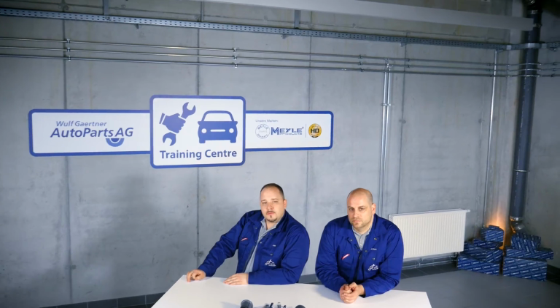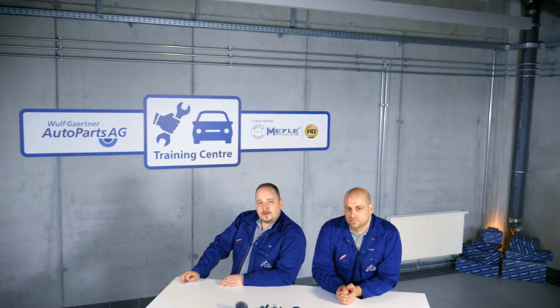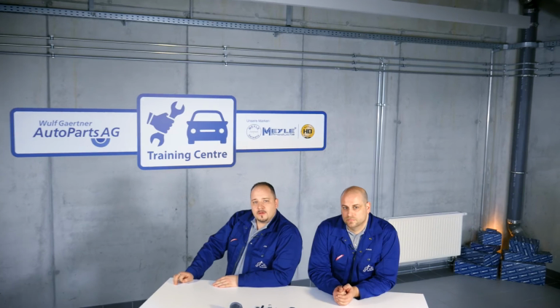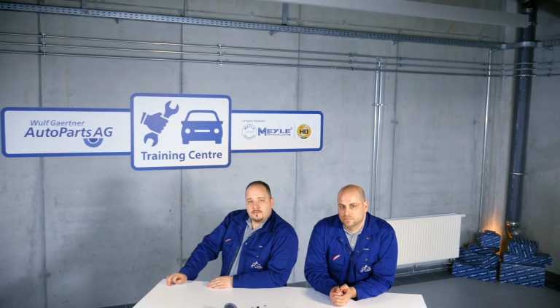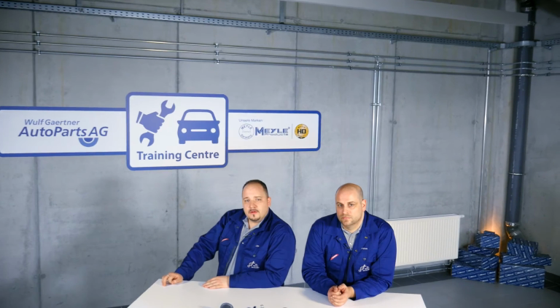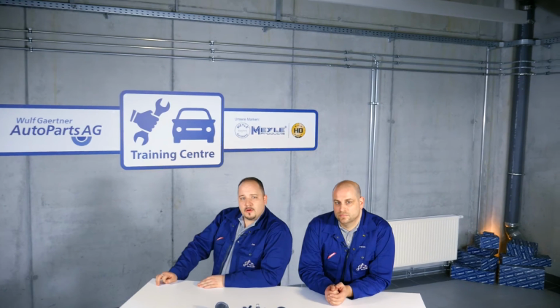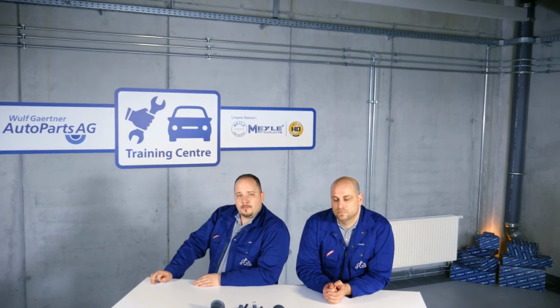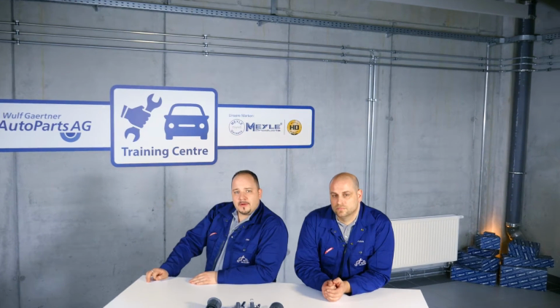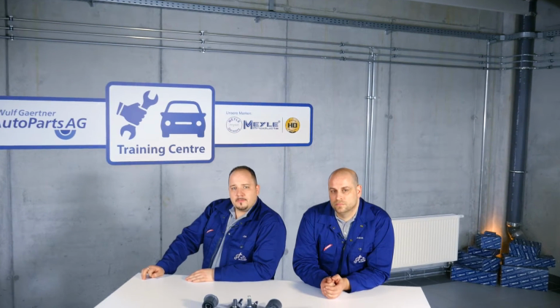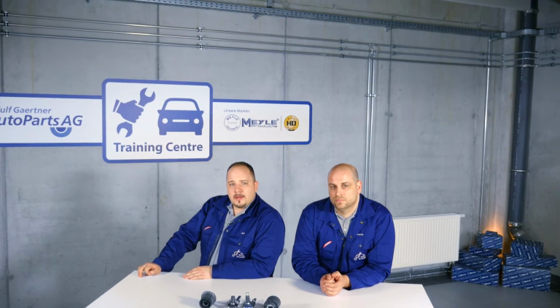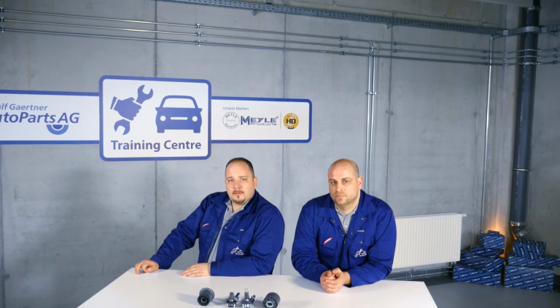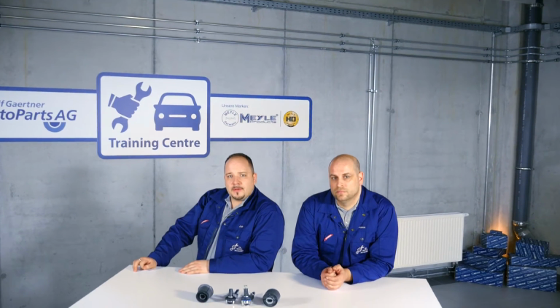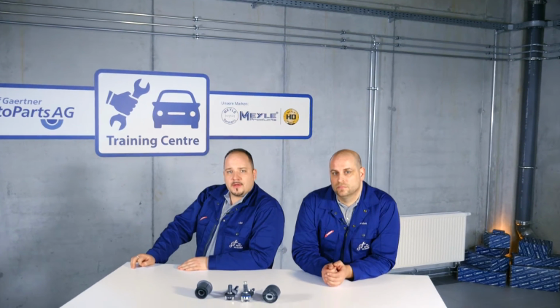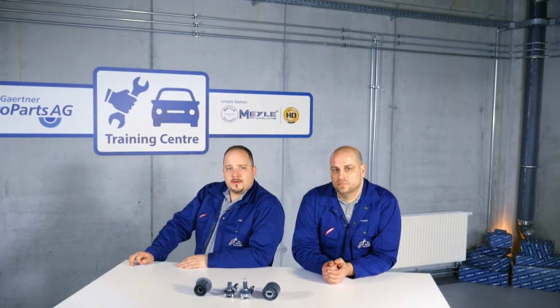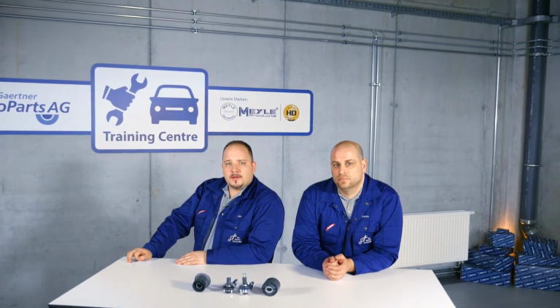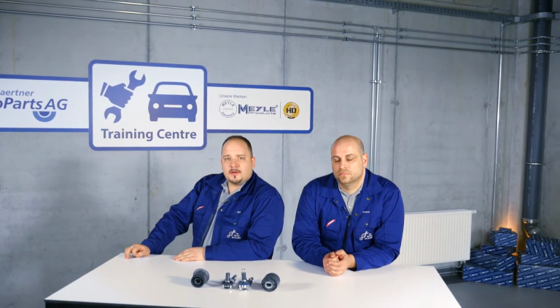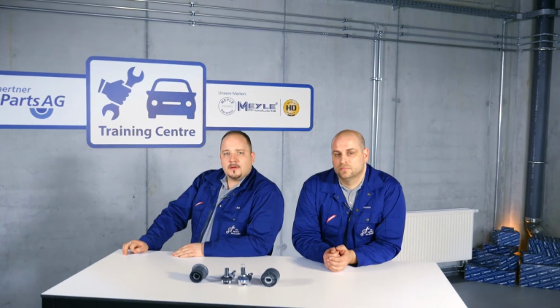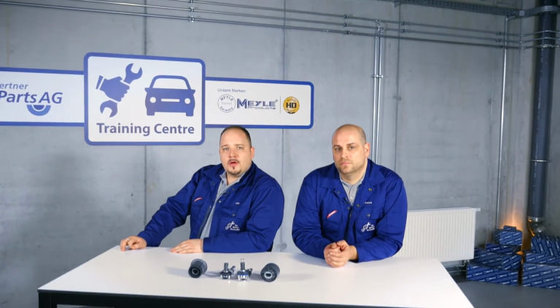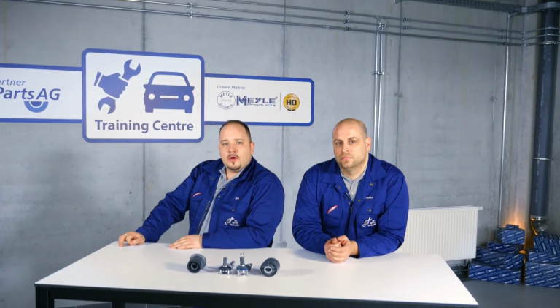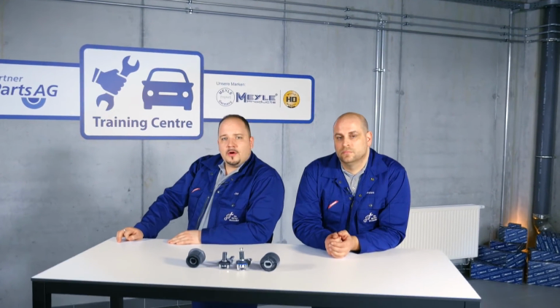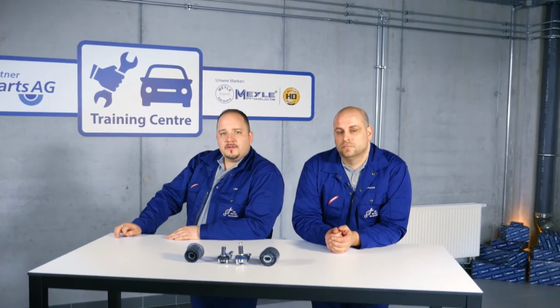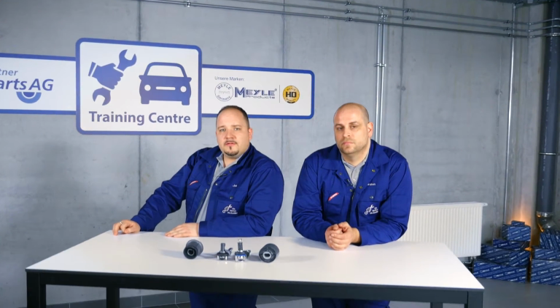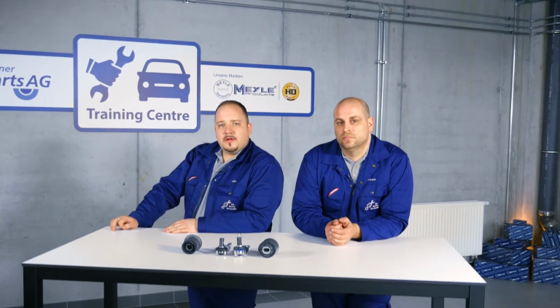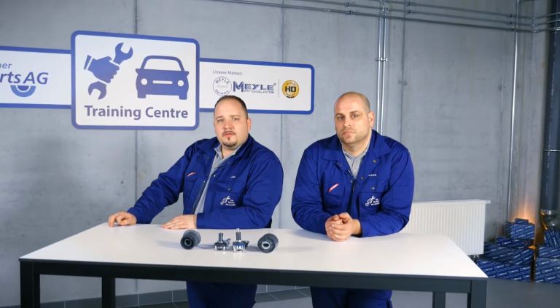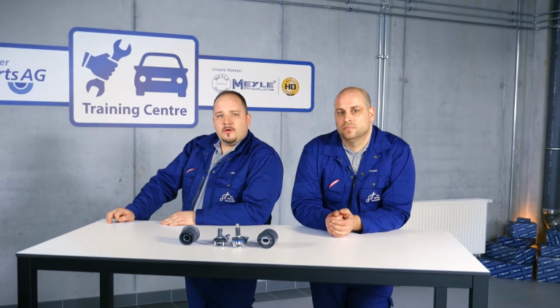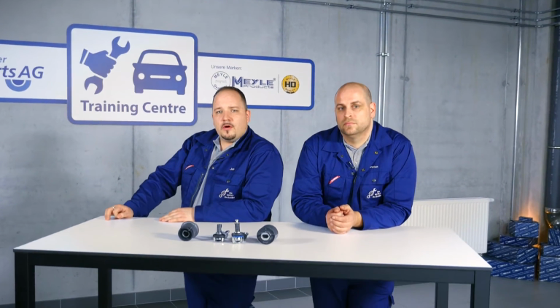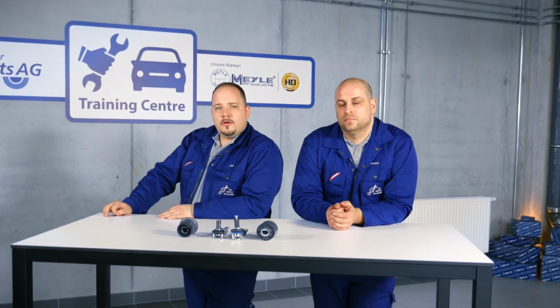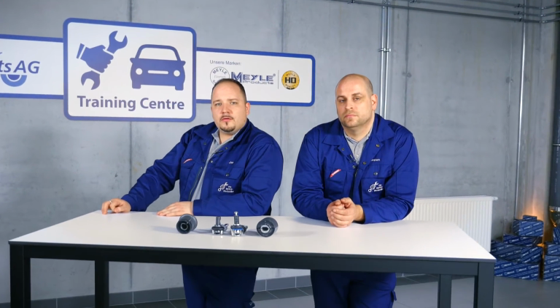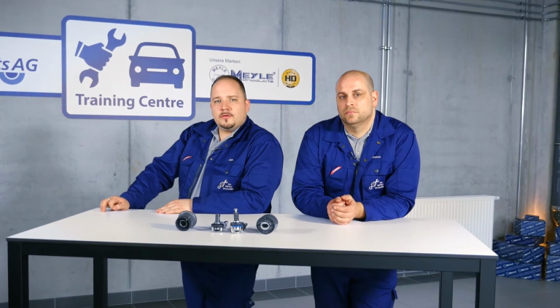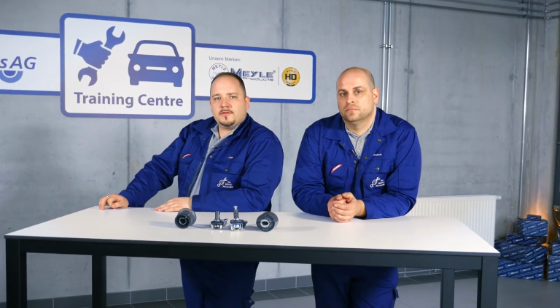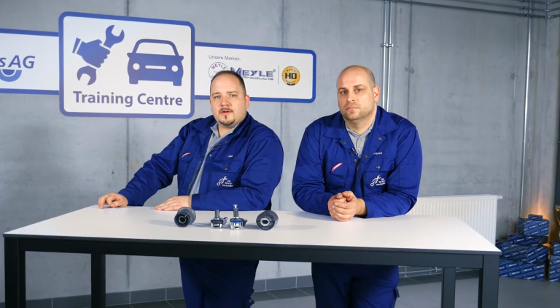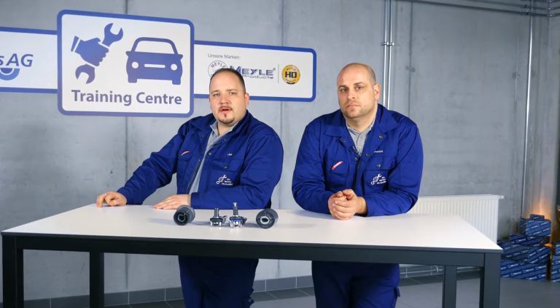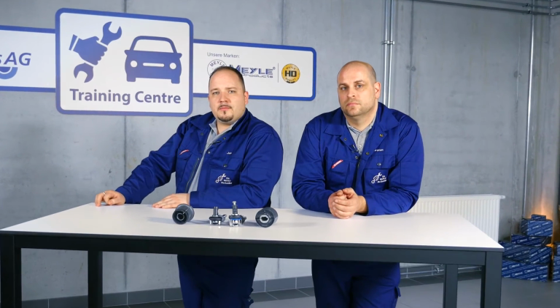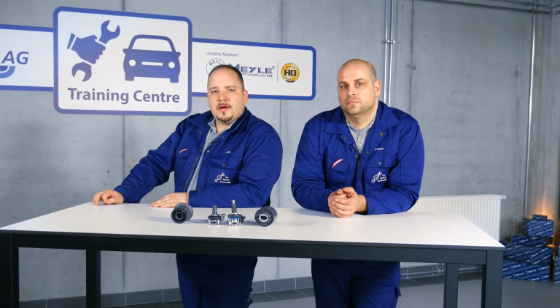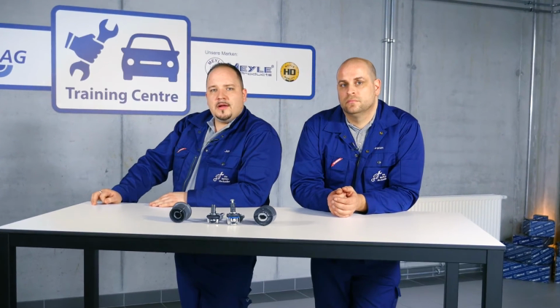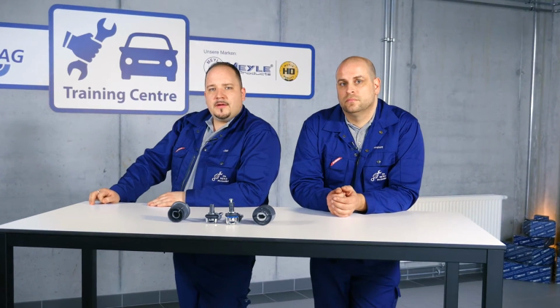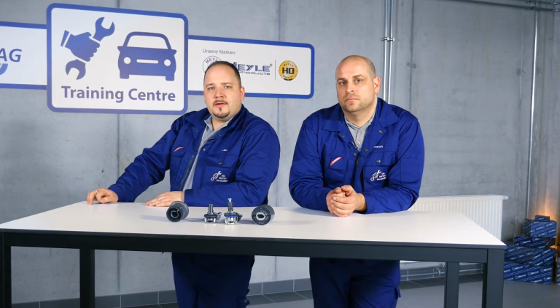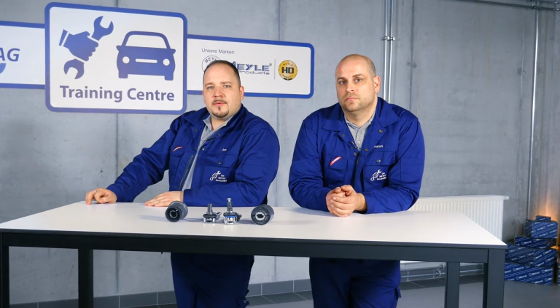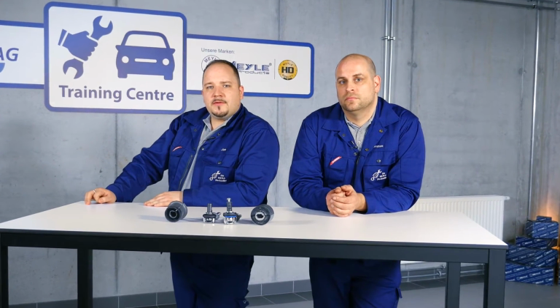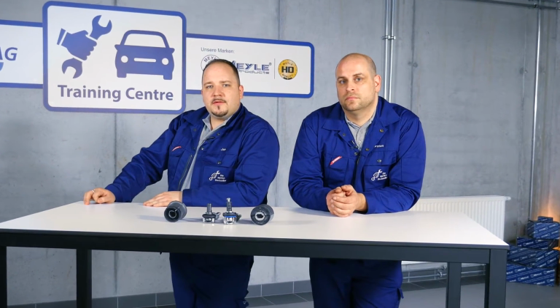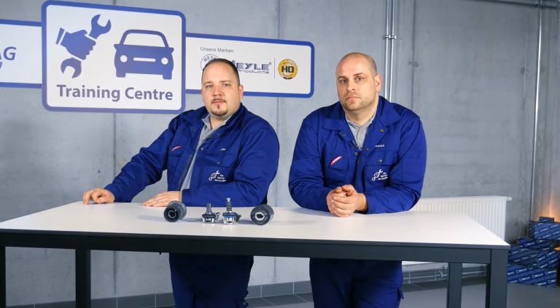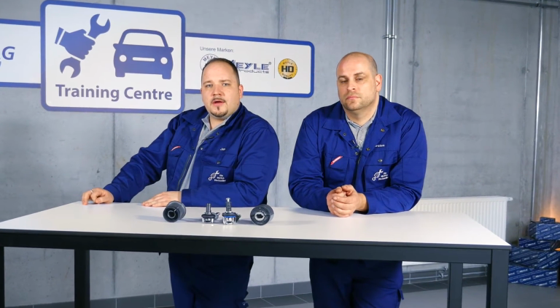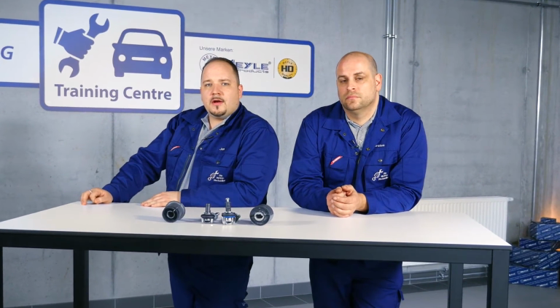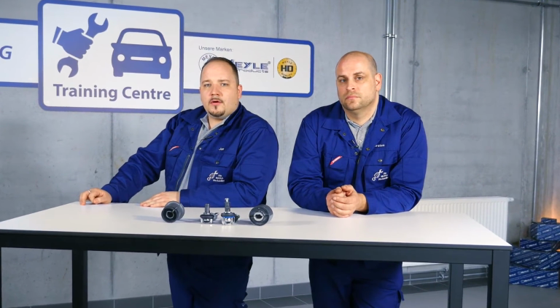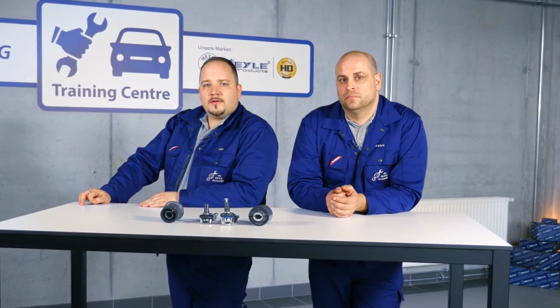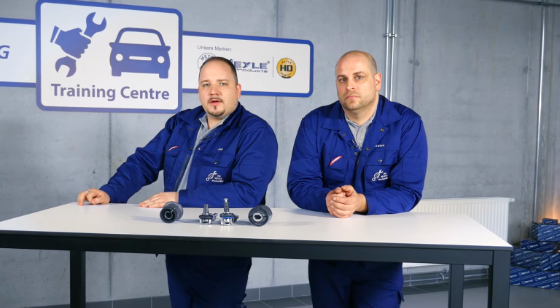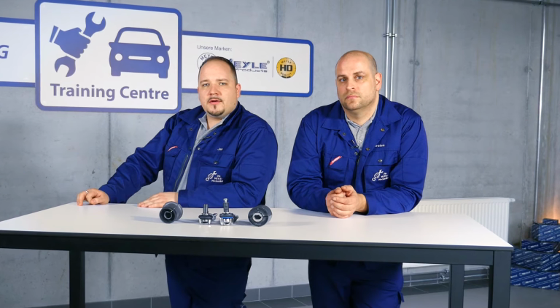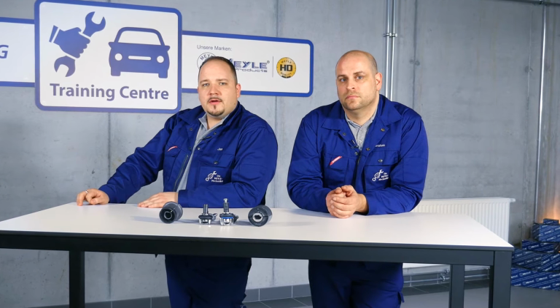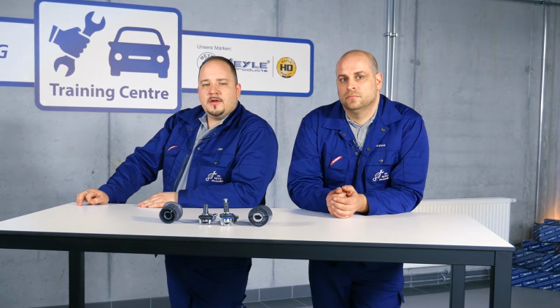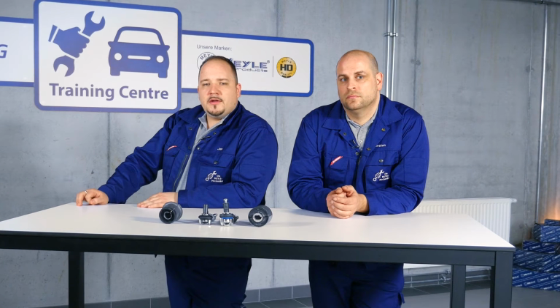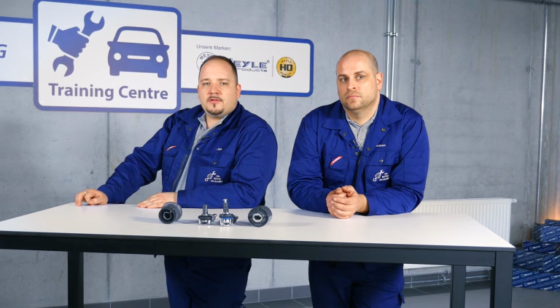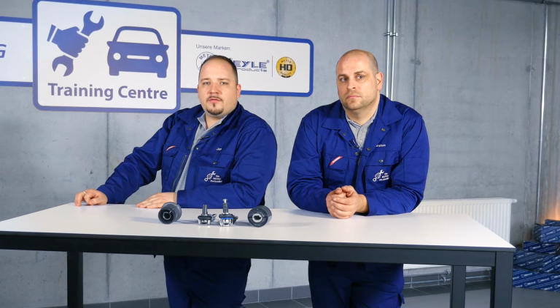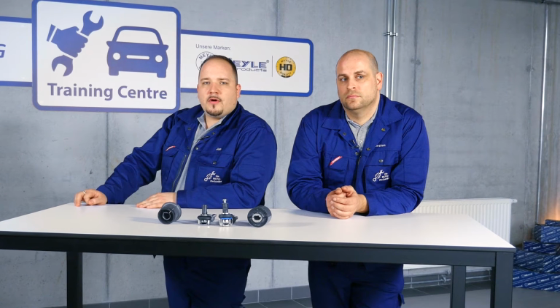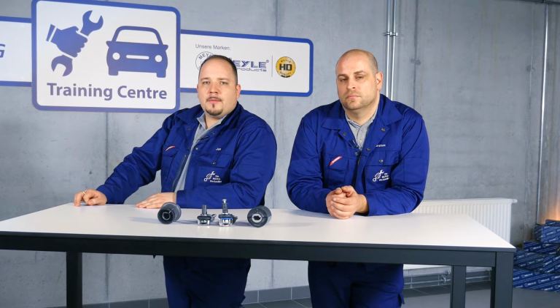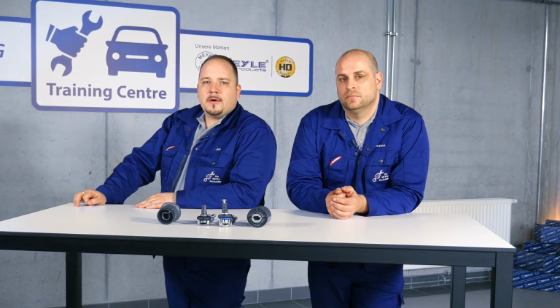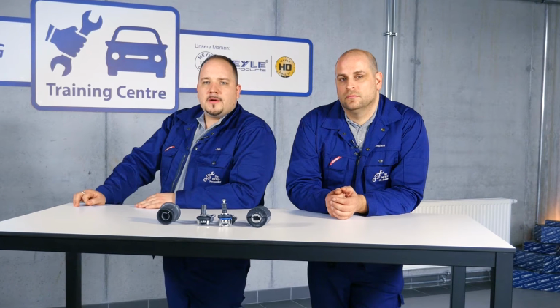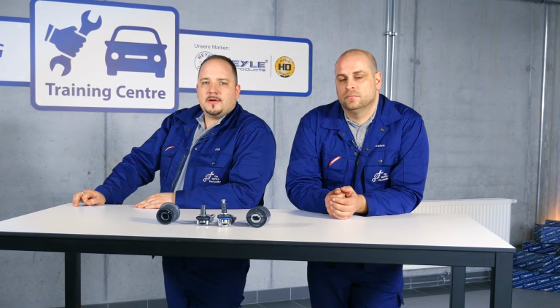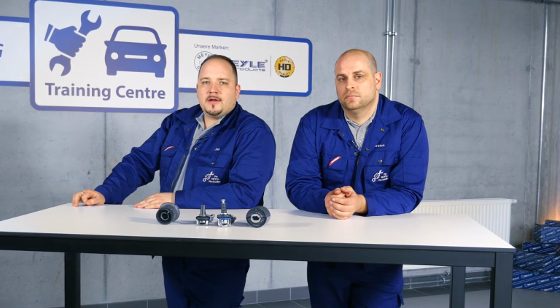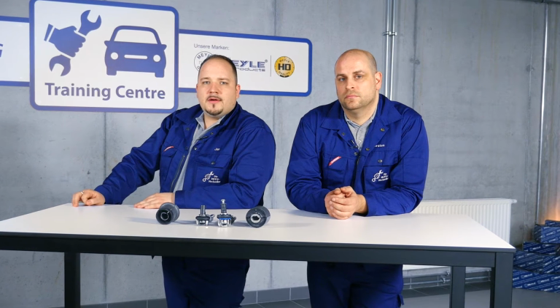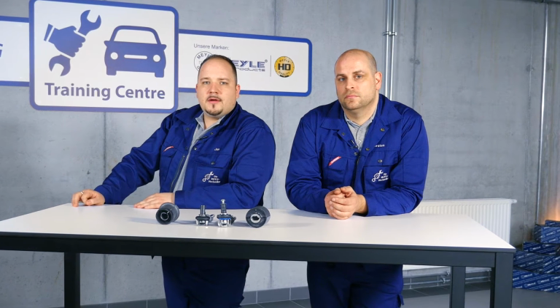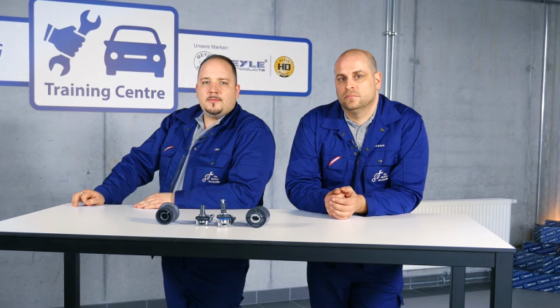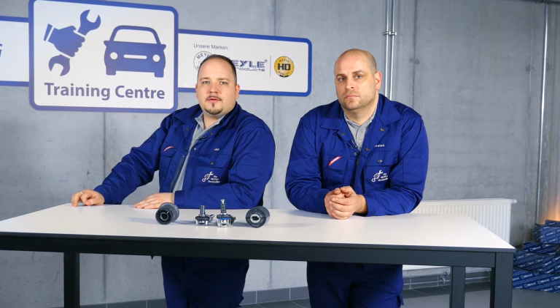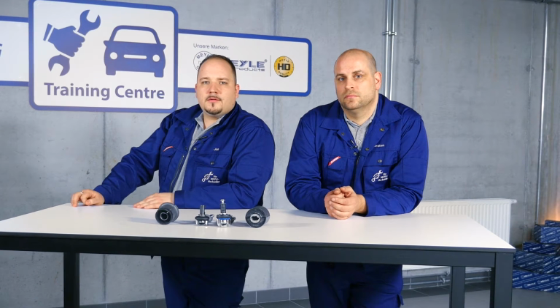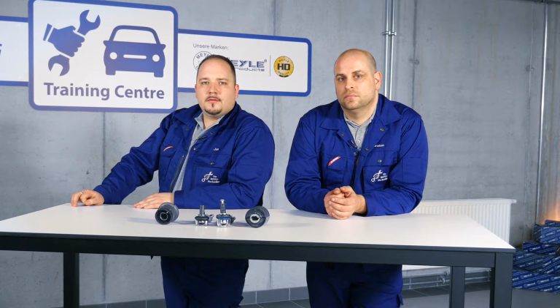Welcome everybody to the Mylar Mechanics. Today we're going to talk about the Mylar HD Principle. Let's start with a short animation.